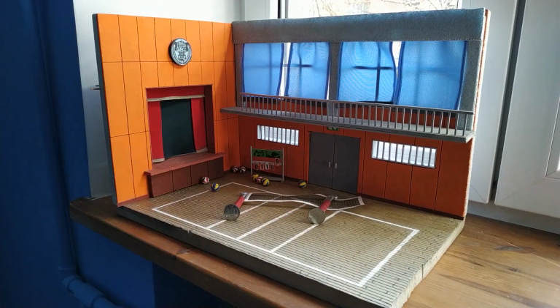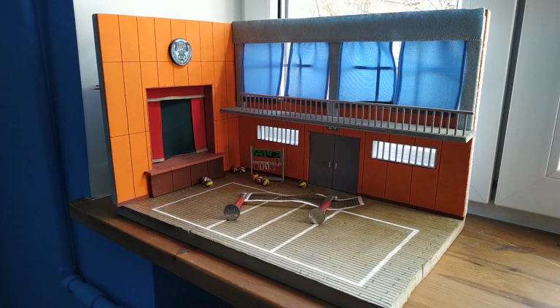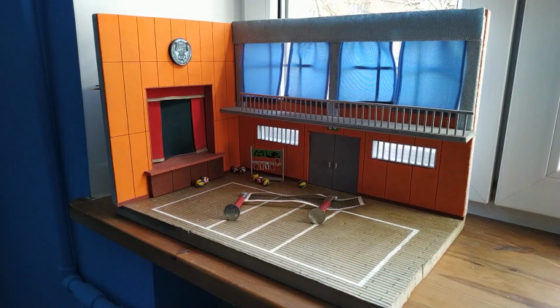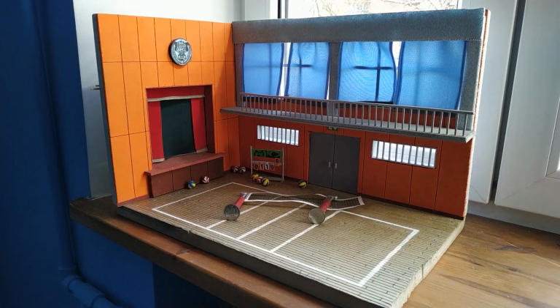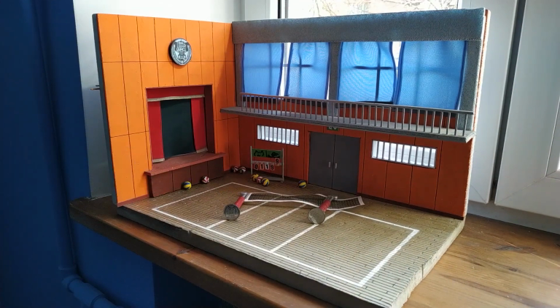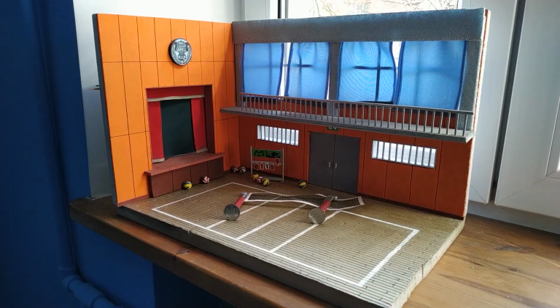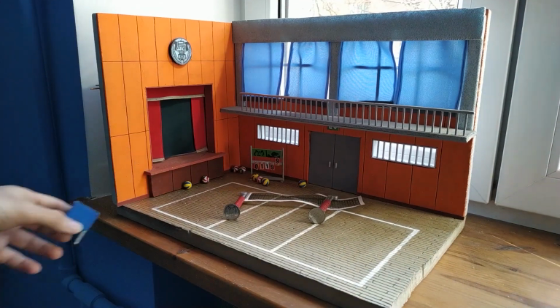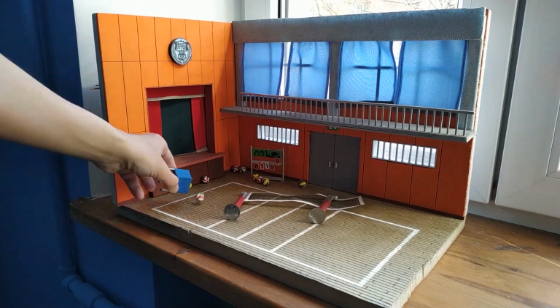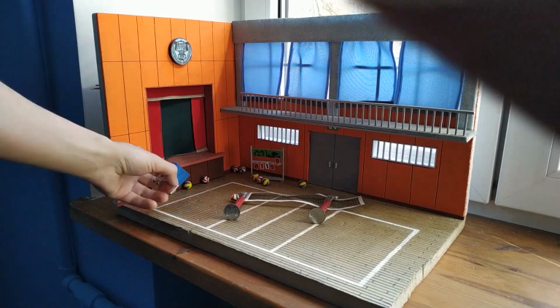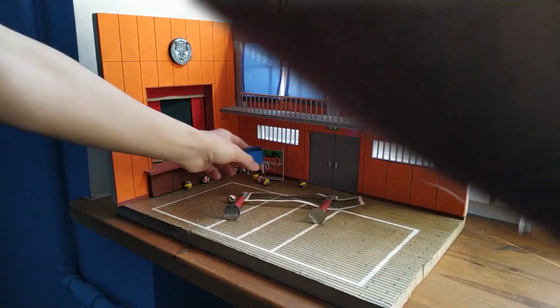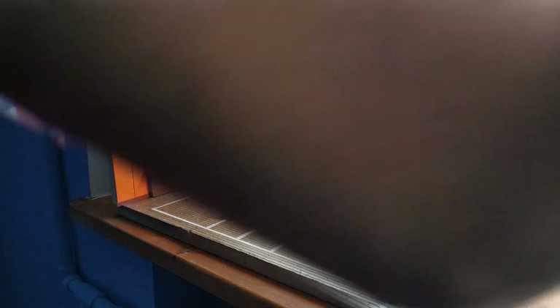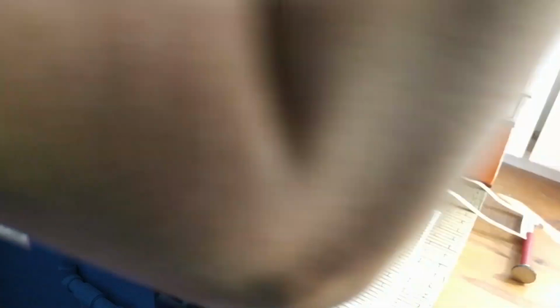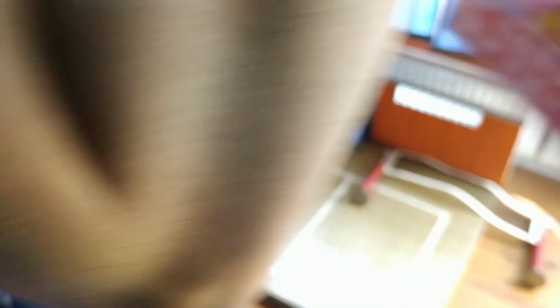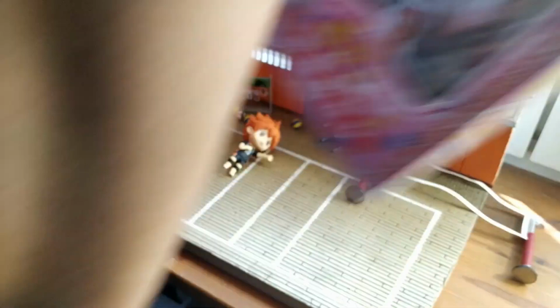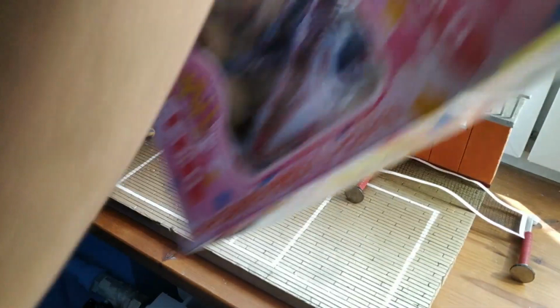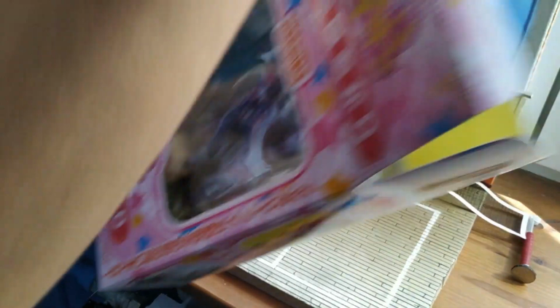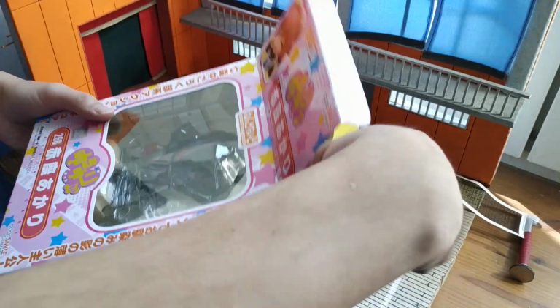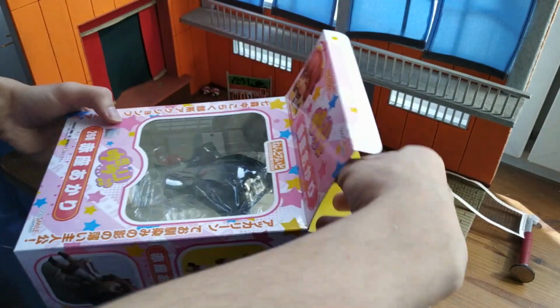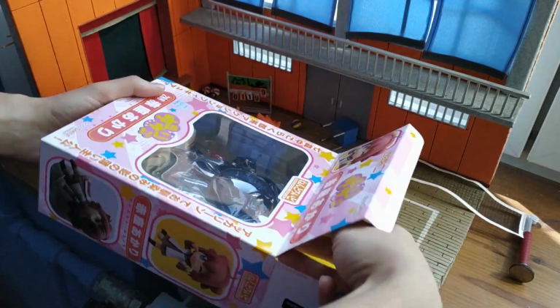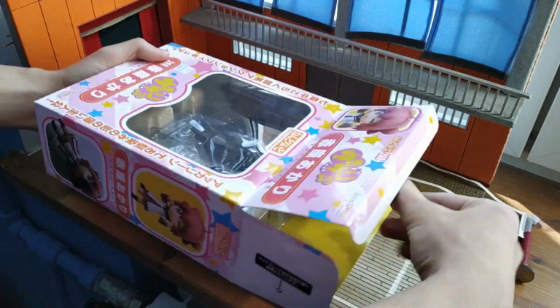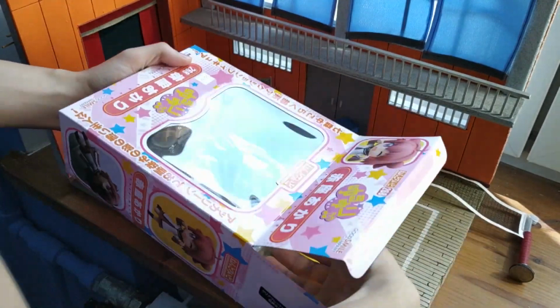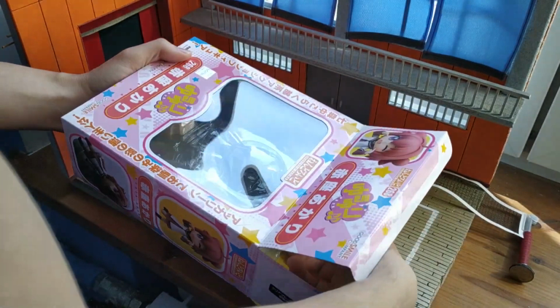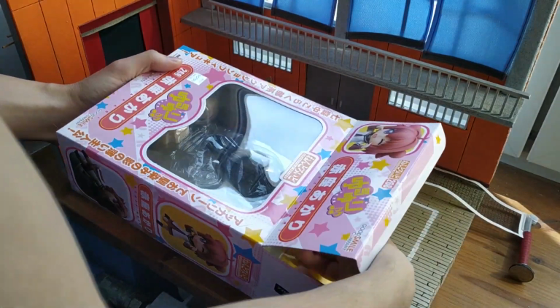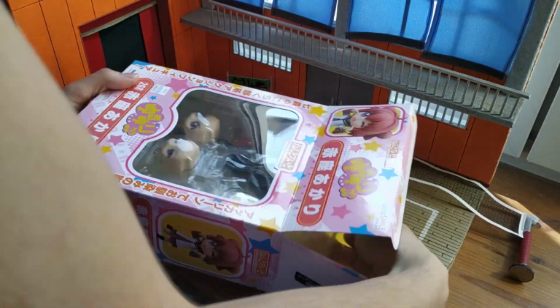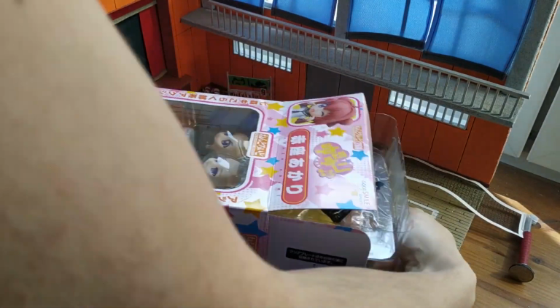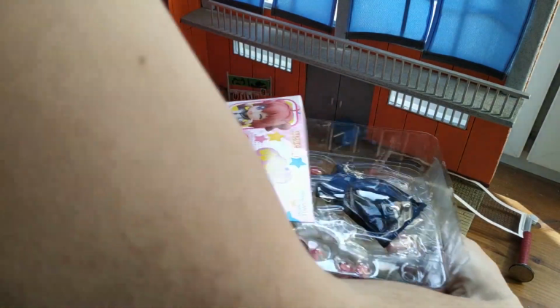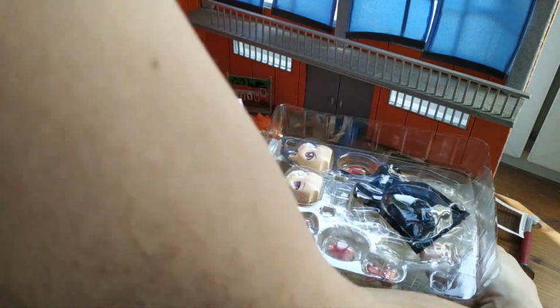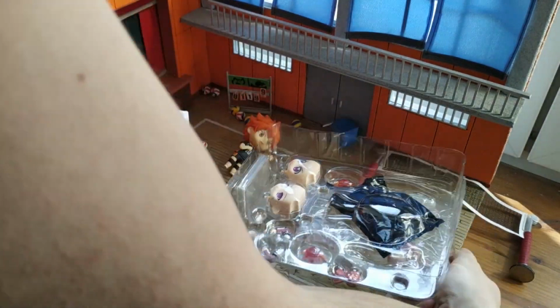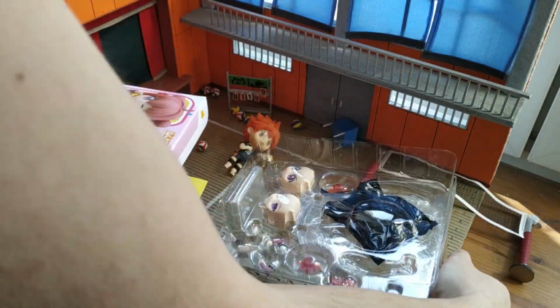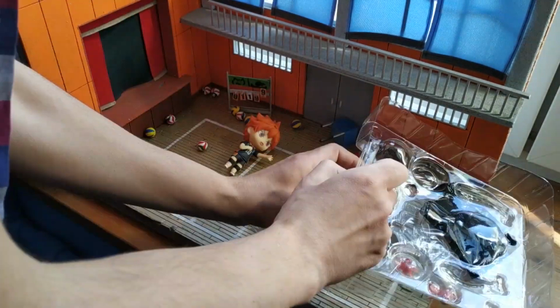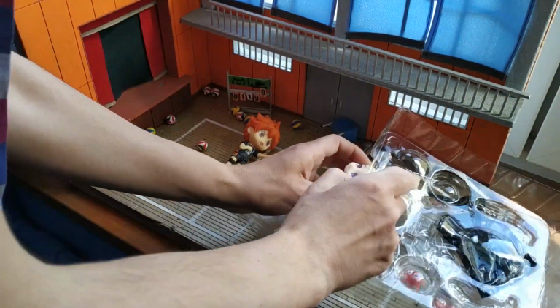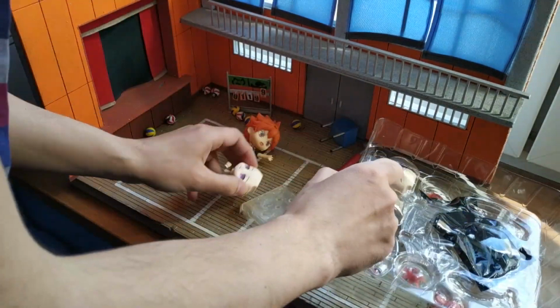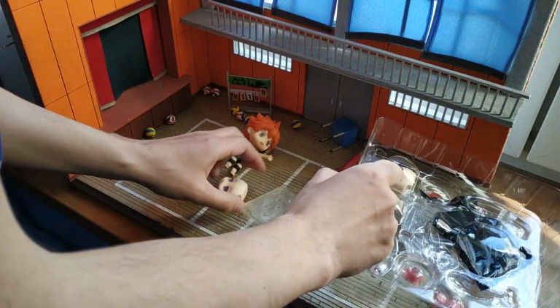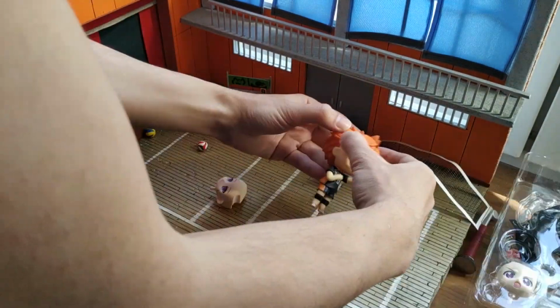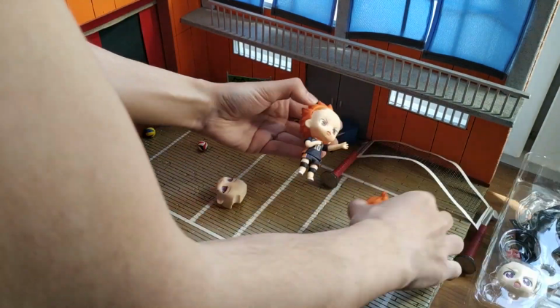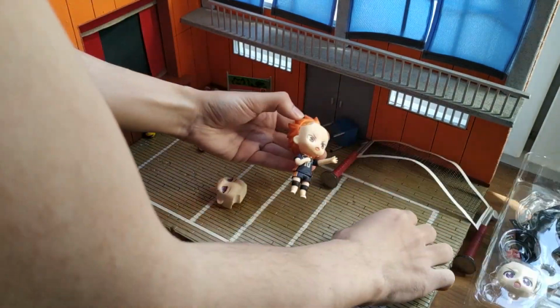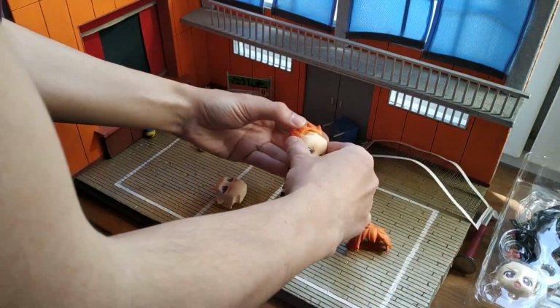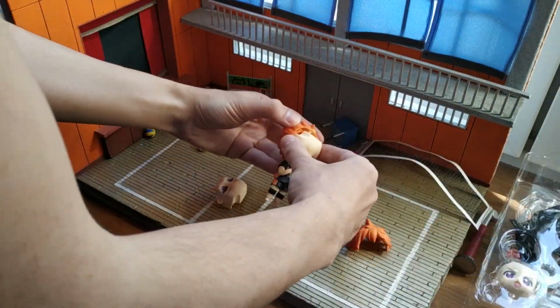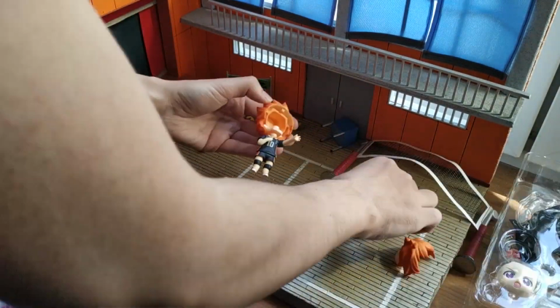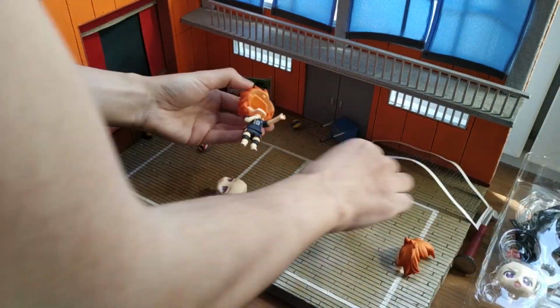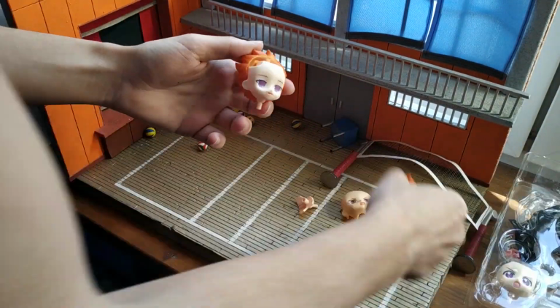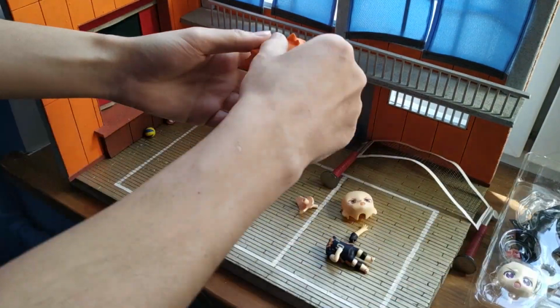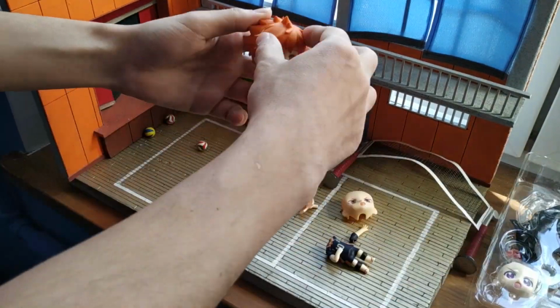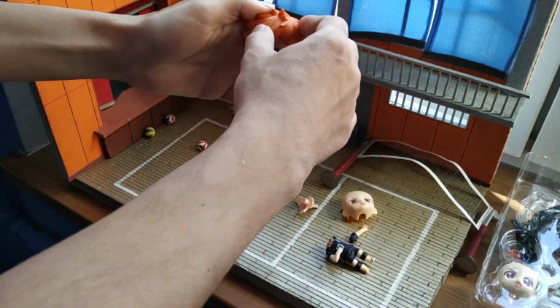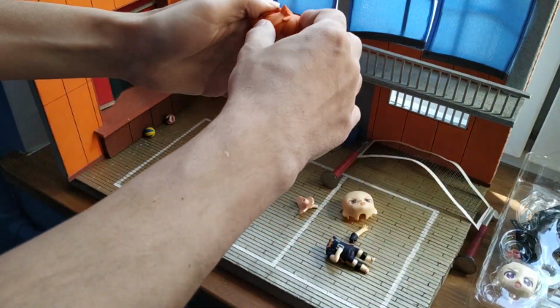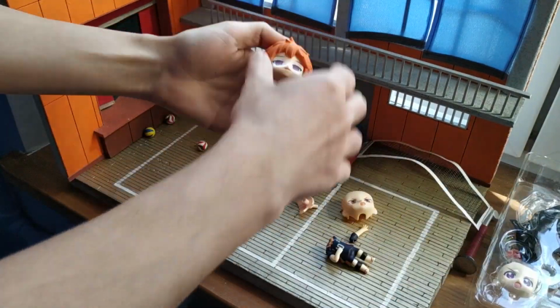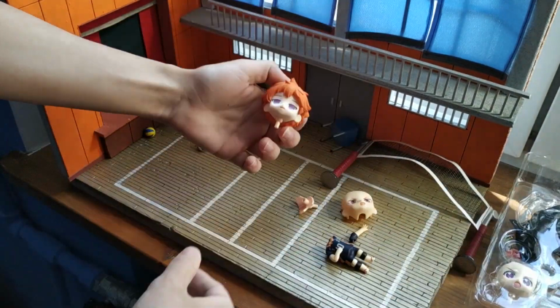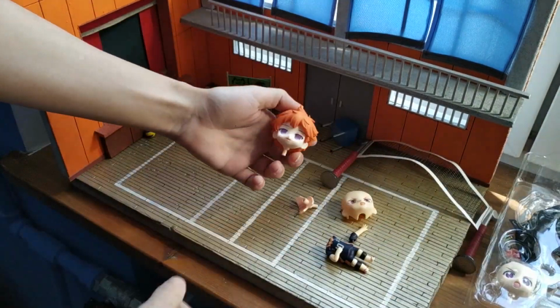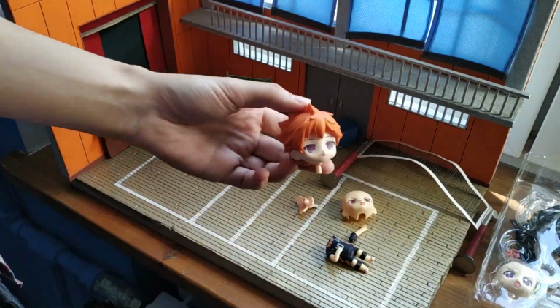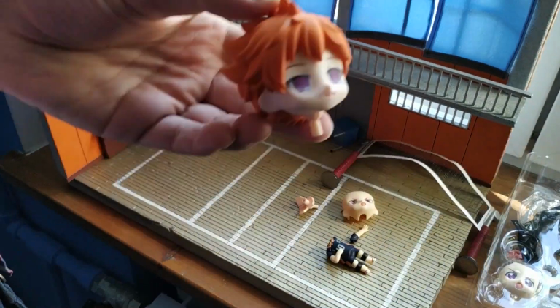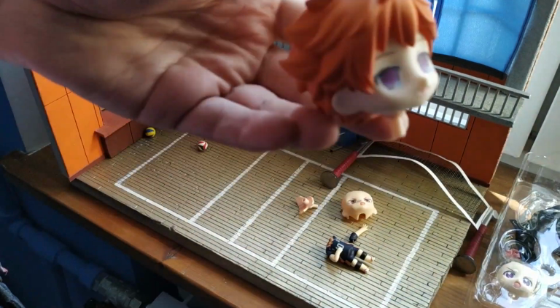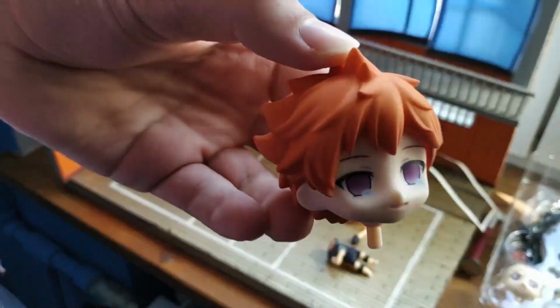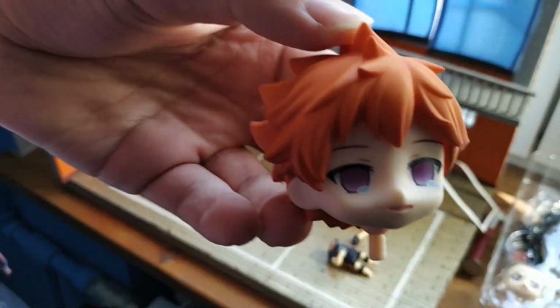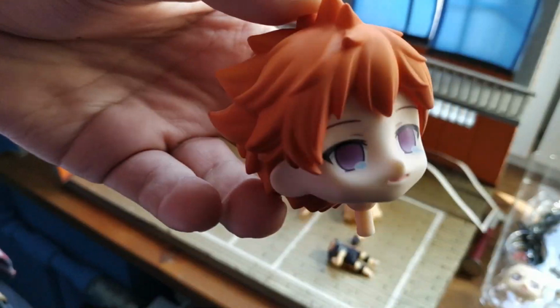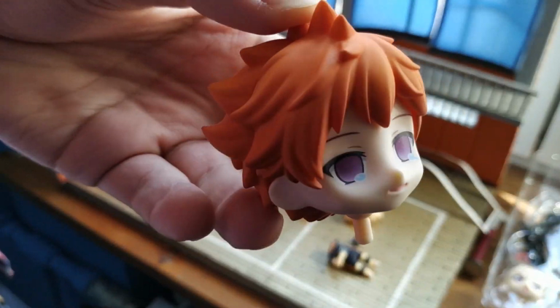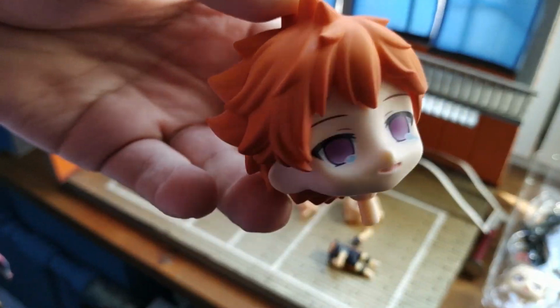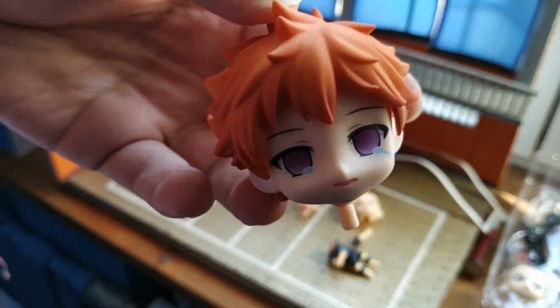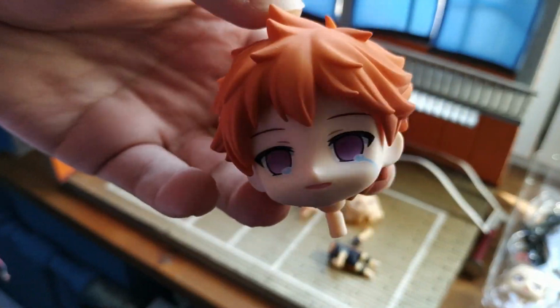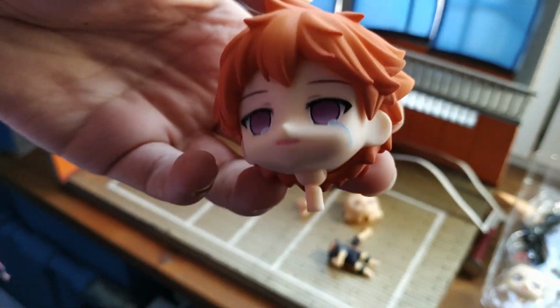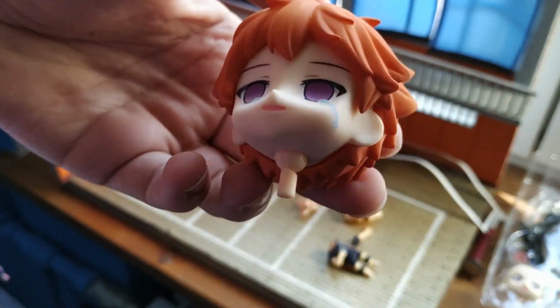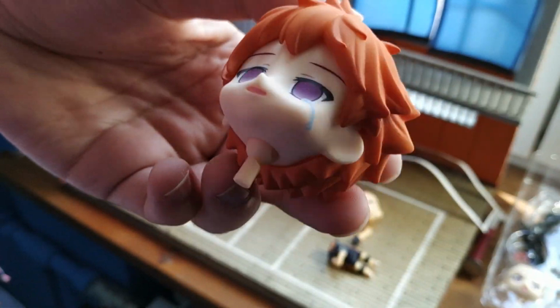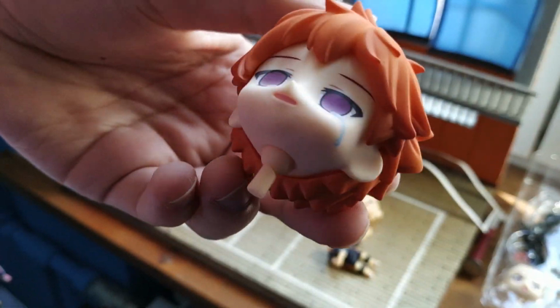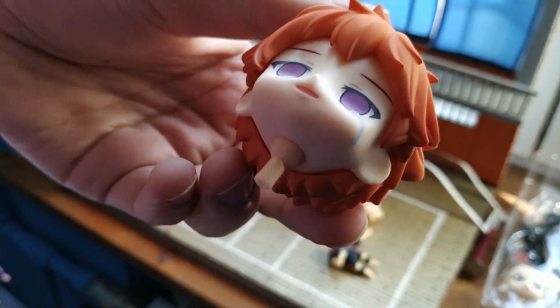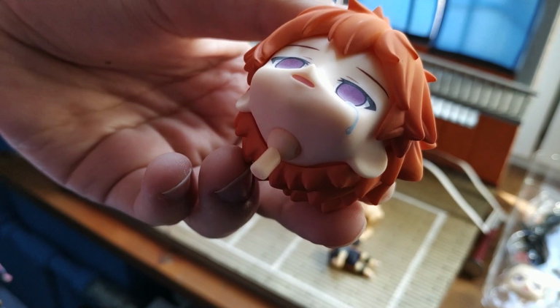I could have shot the photo without recording any video, but I like watching behind the scenes of other photographers — so why not shoot mine?